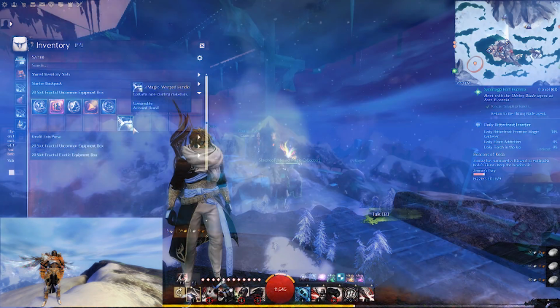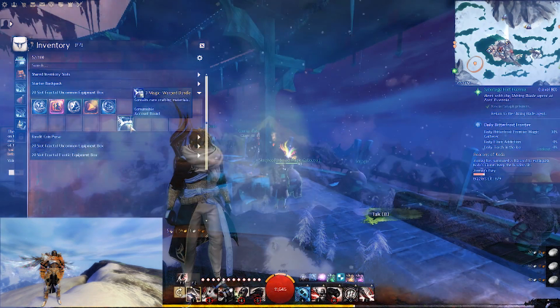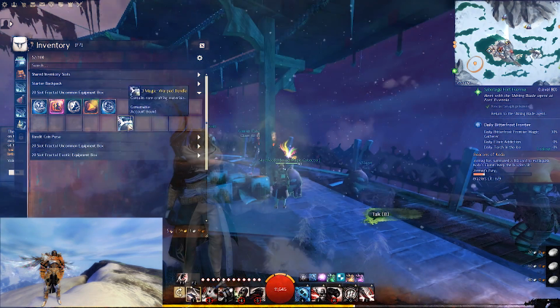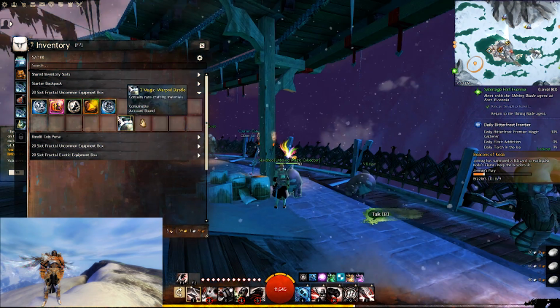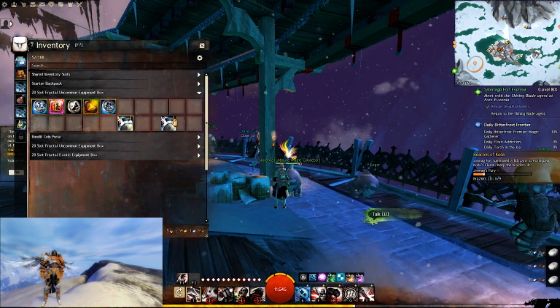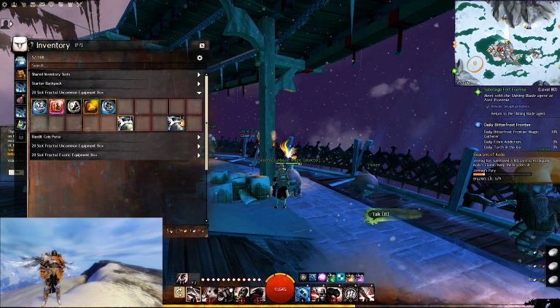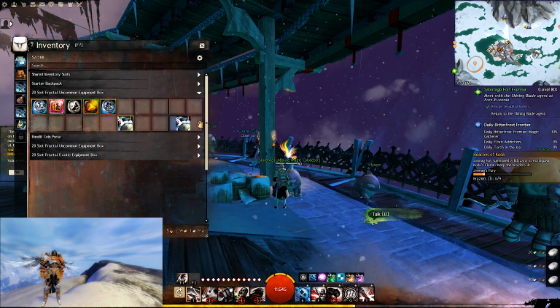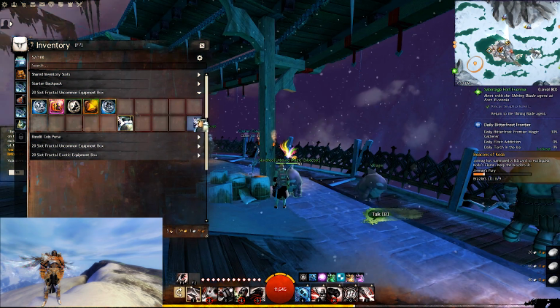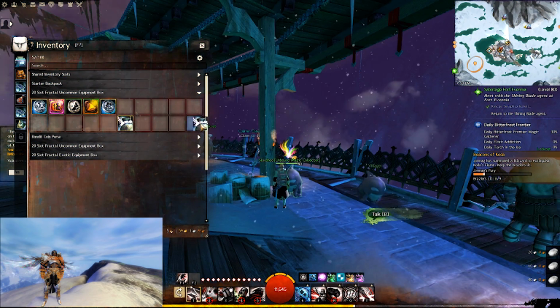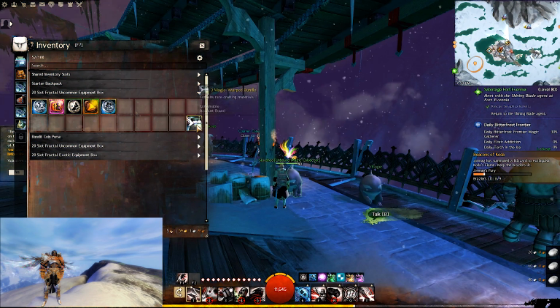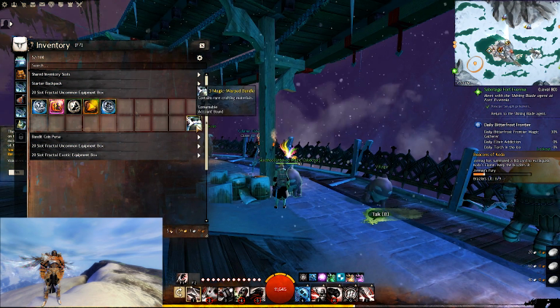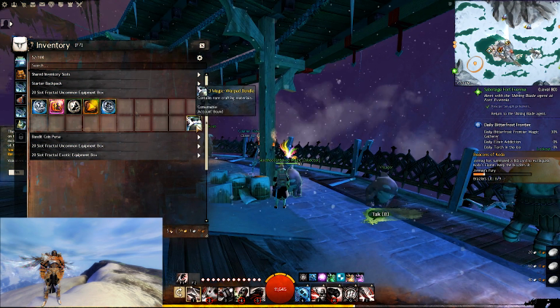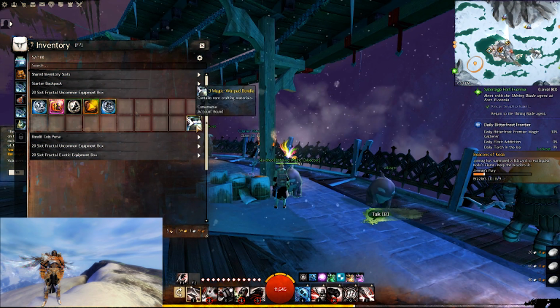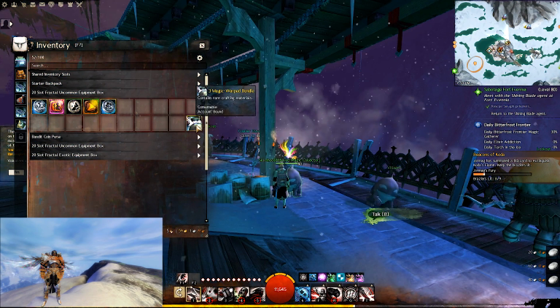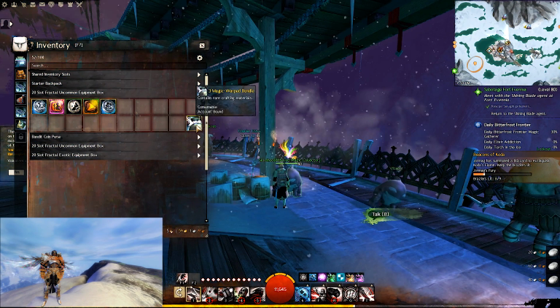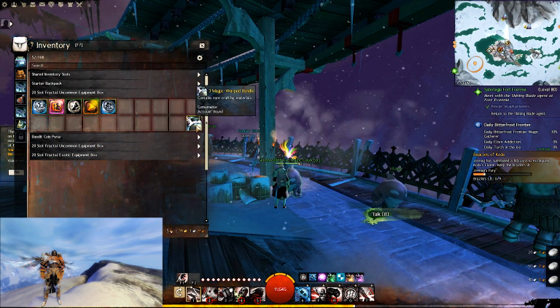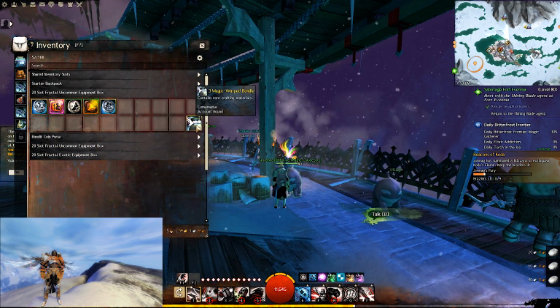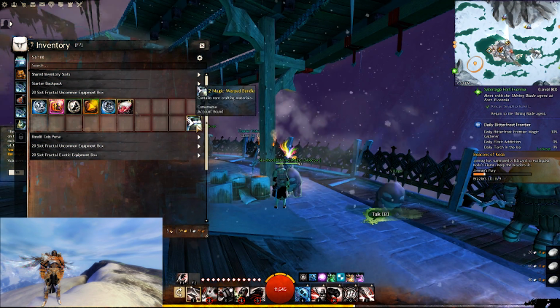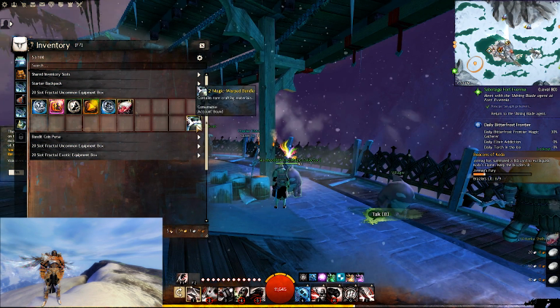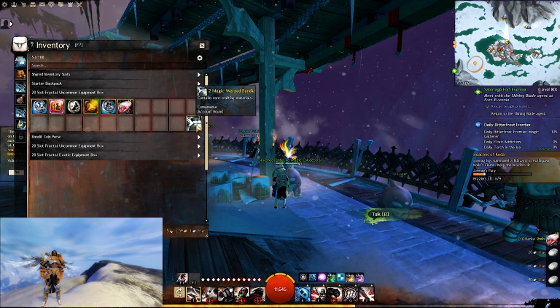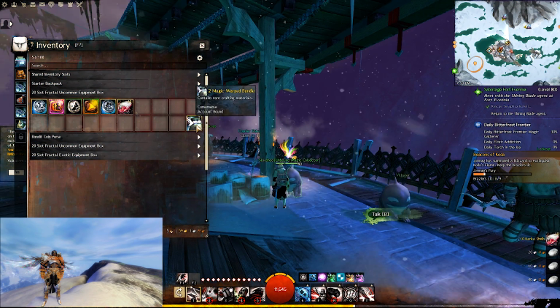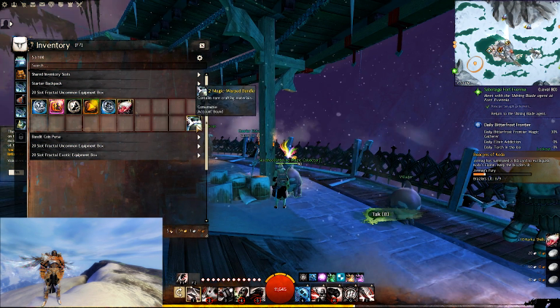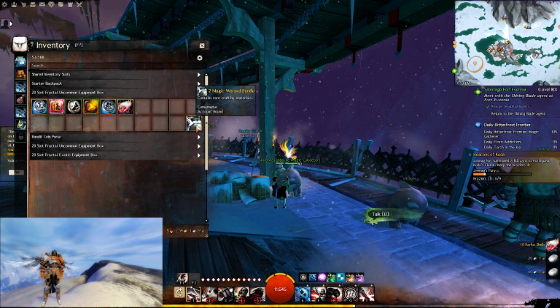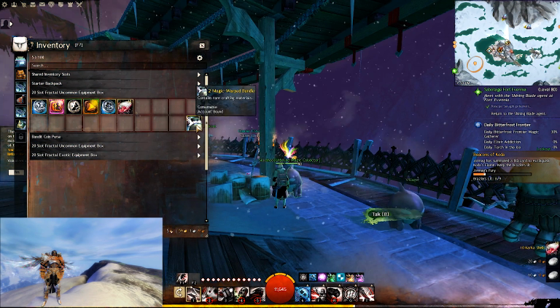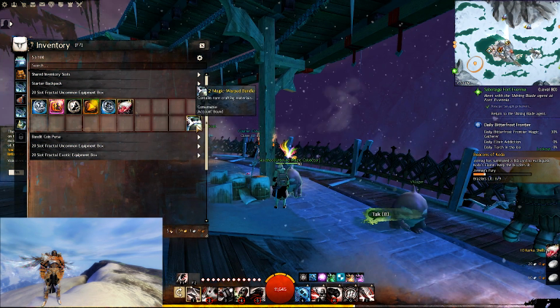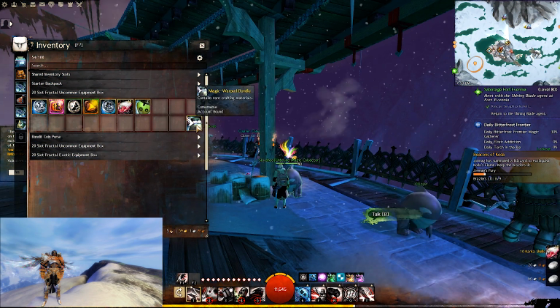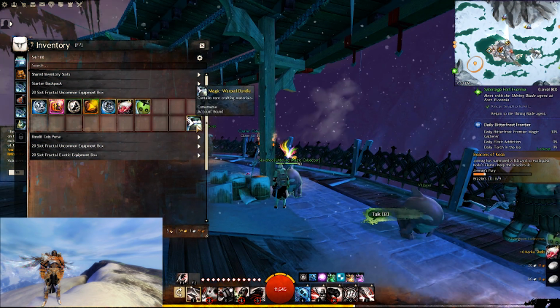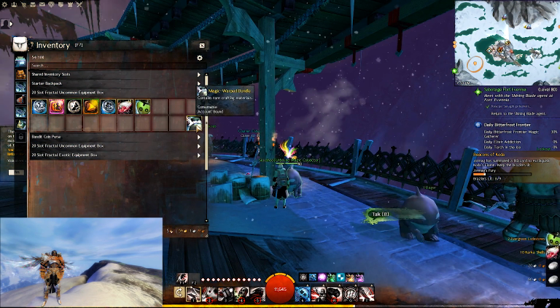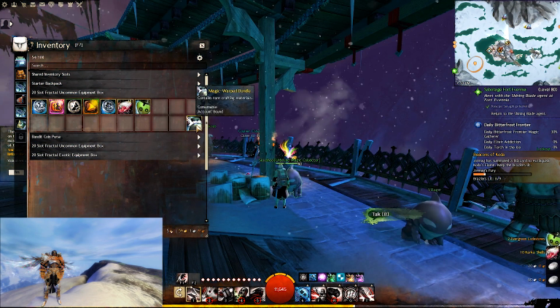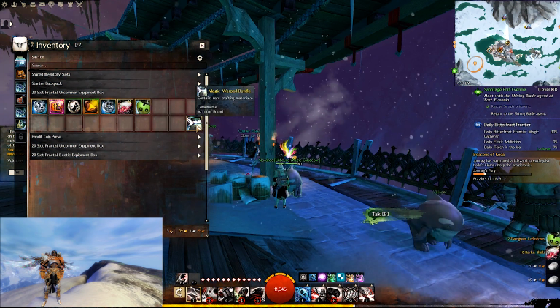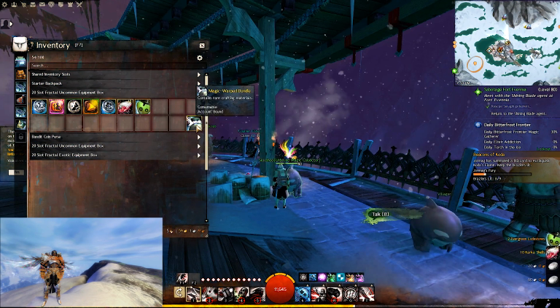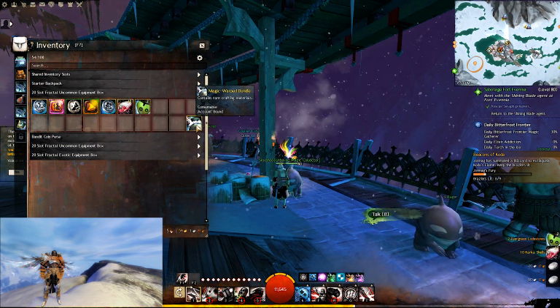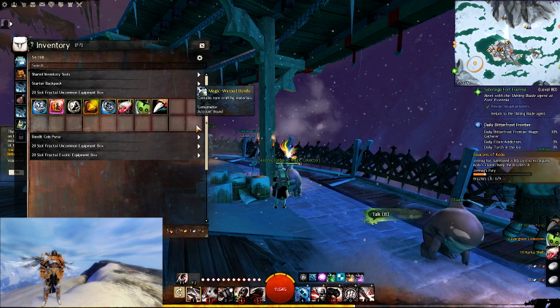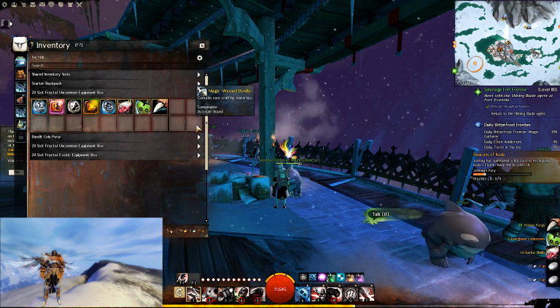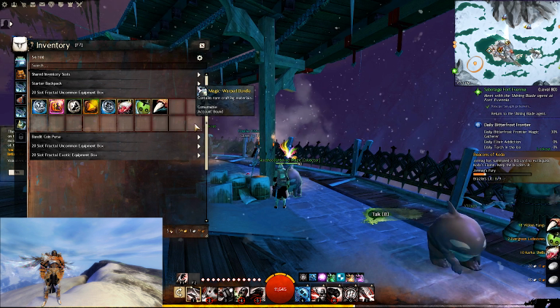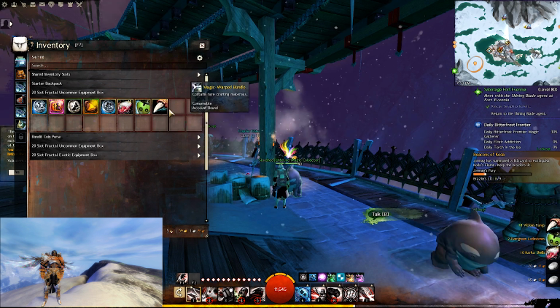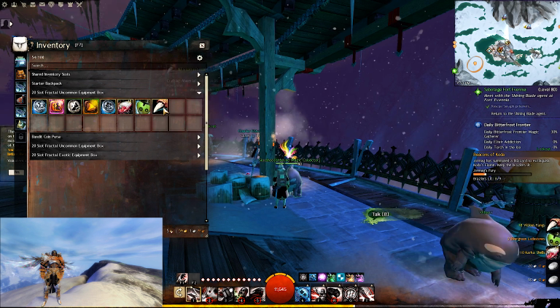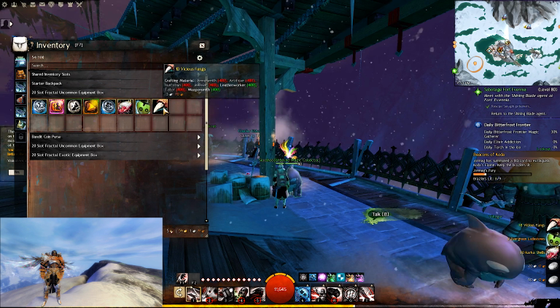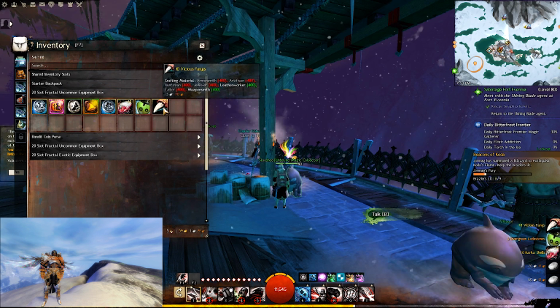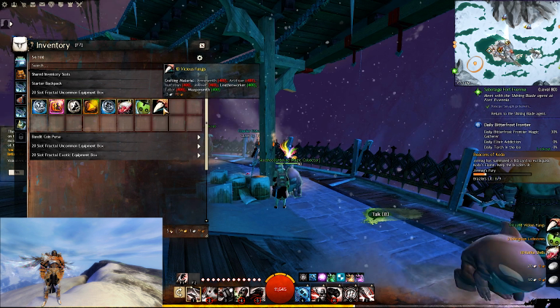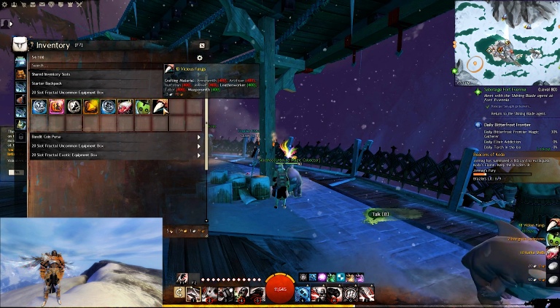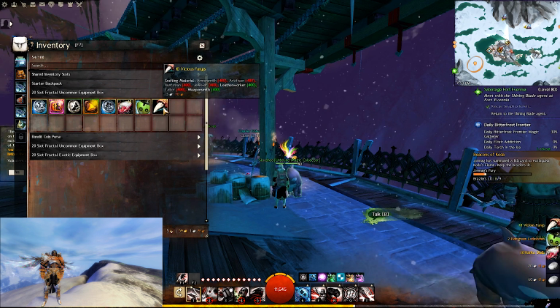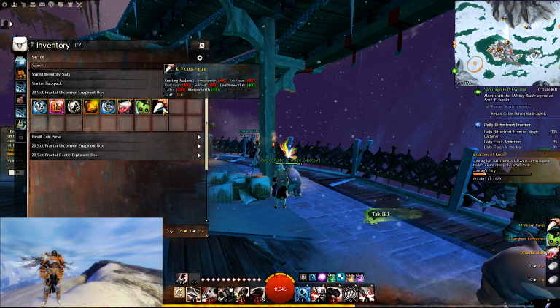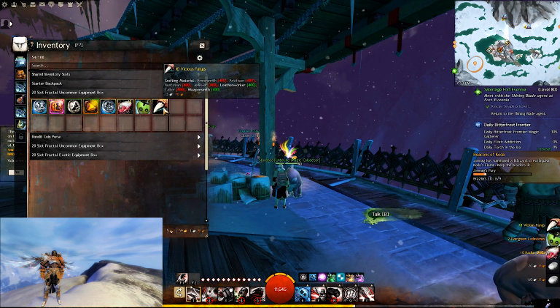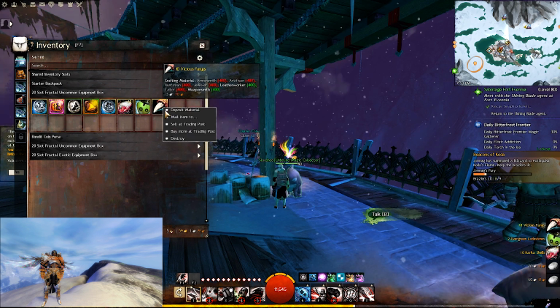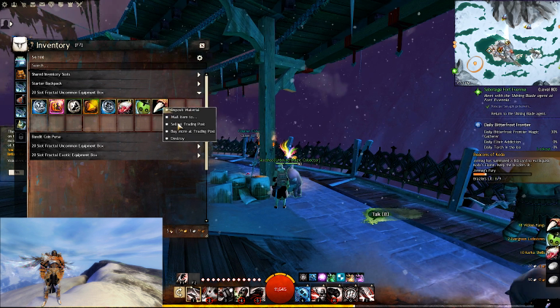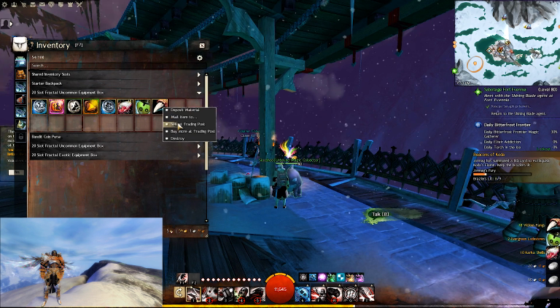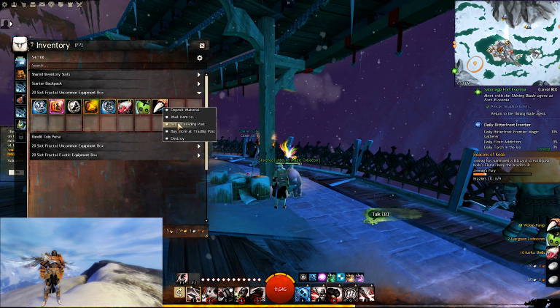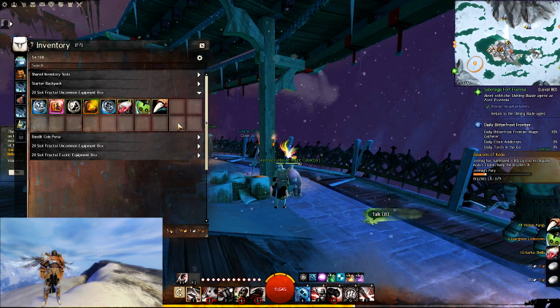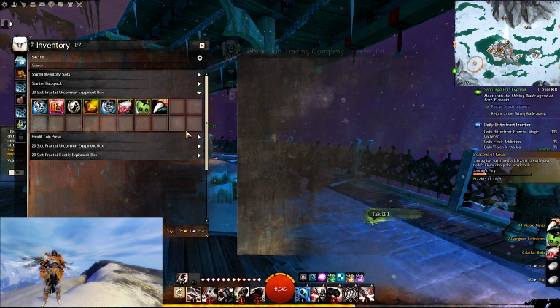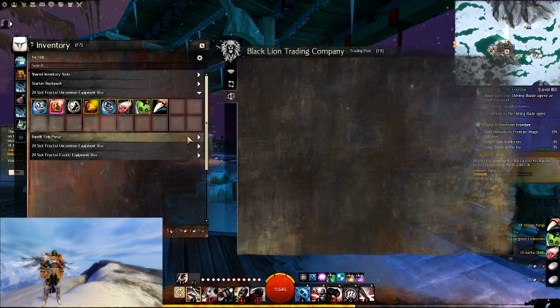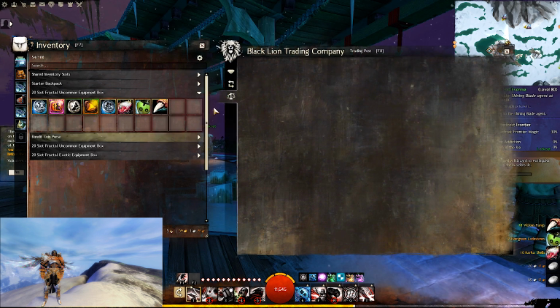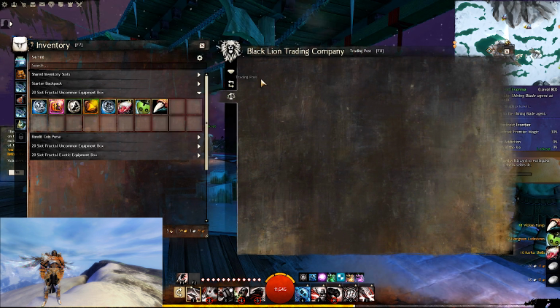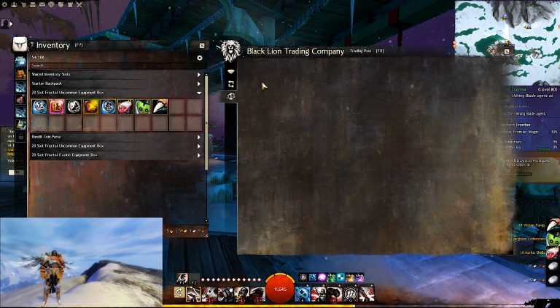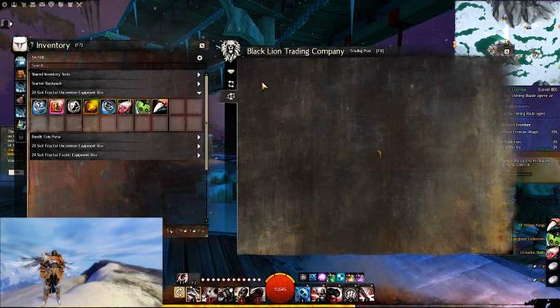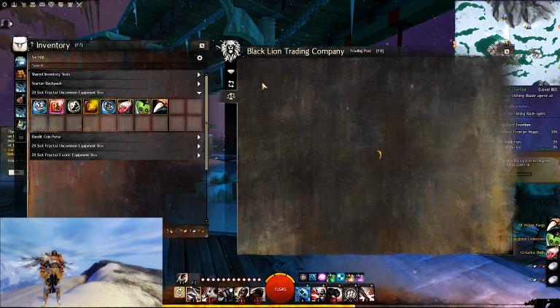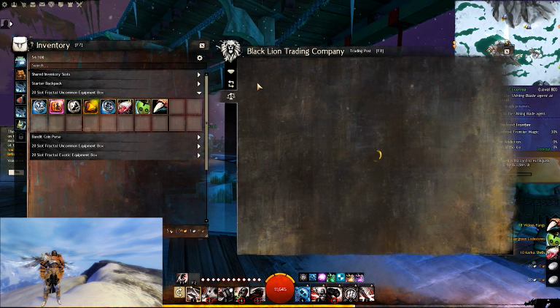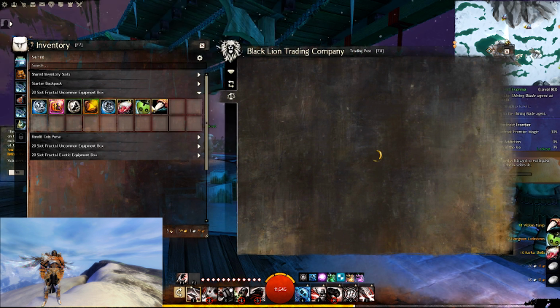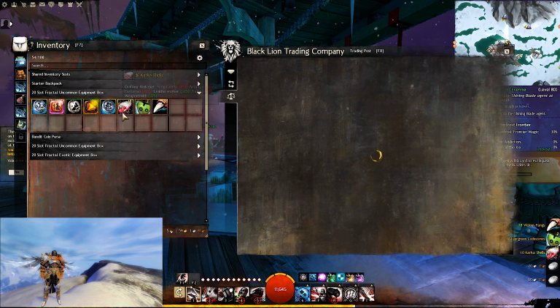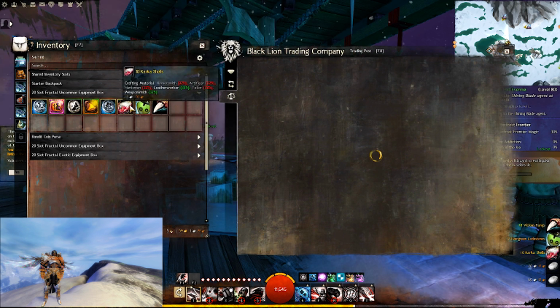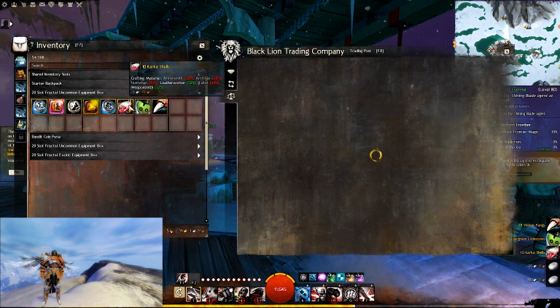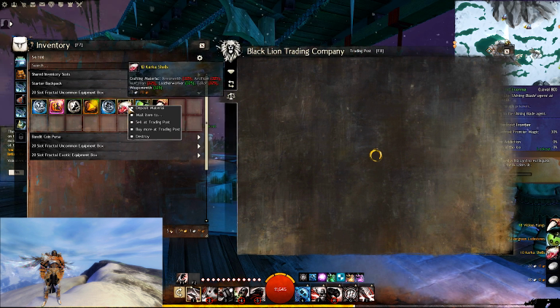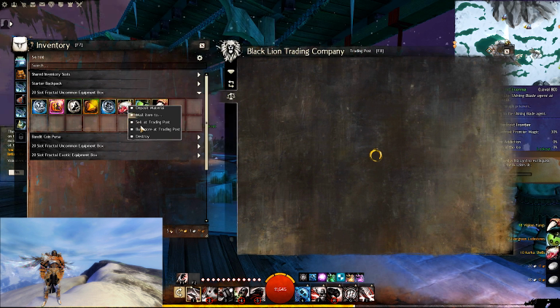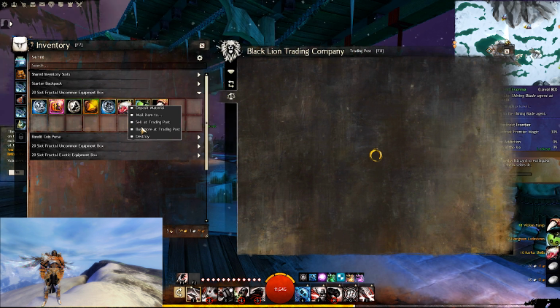The first item I'd like to go over is the Magic Warped Bundle. You get these by using unbound magic, and they have a chance at giving you 10 of your tier 6 materials.